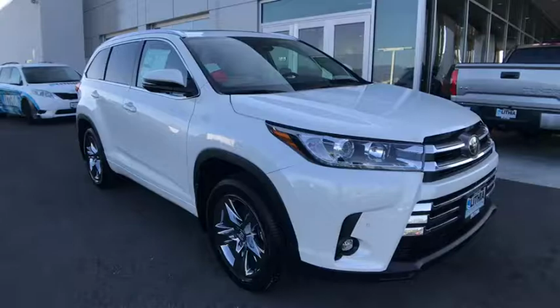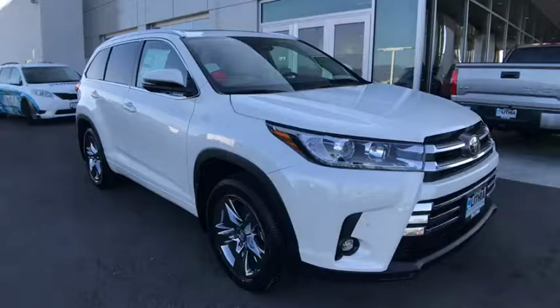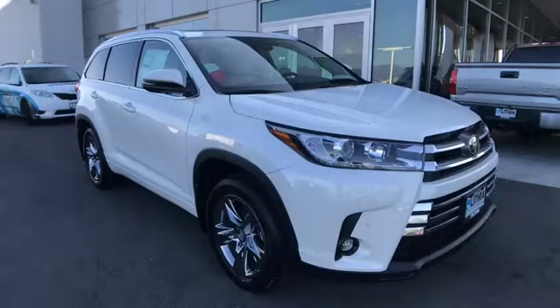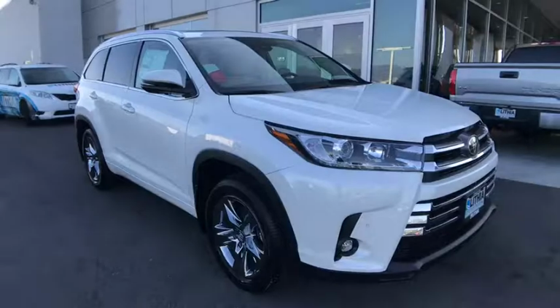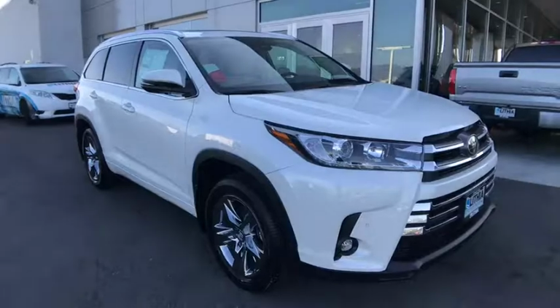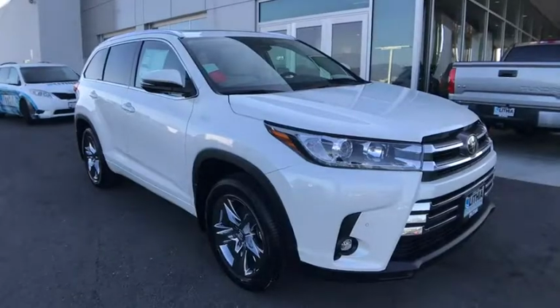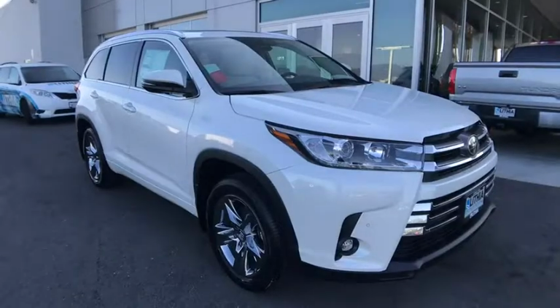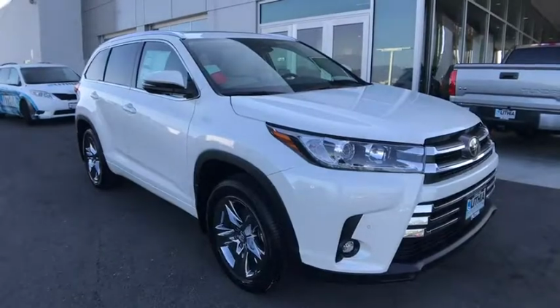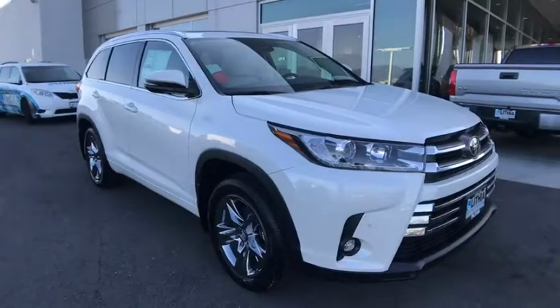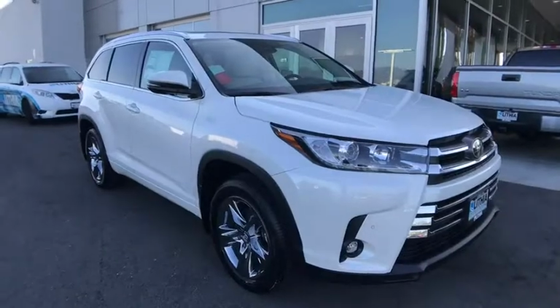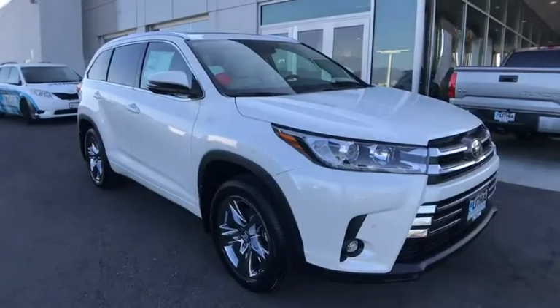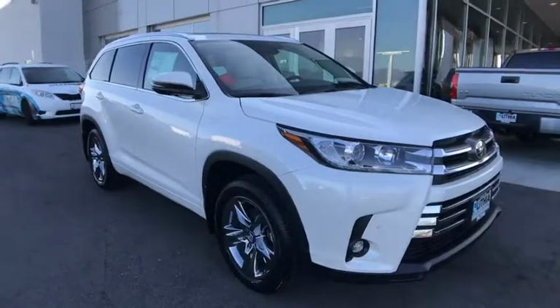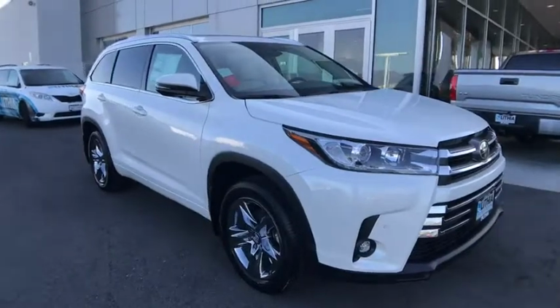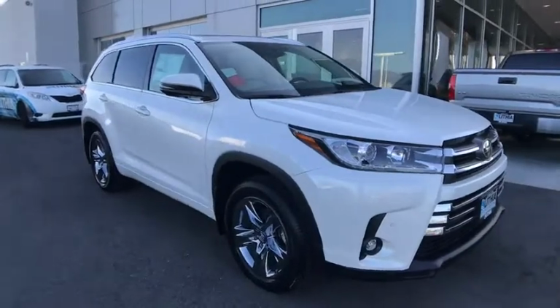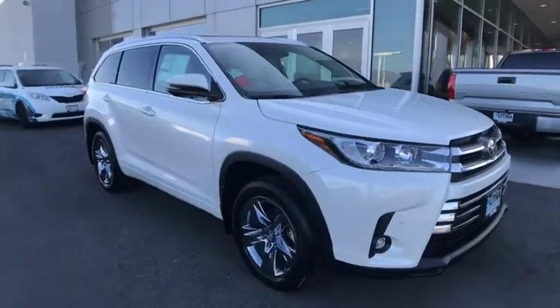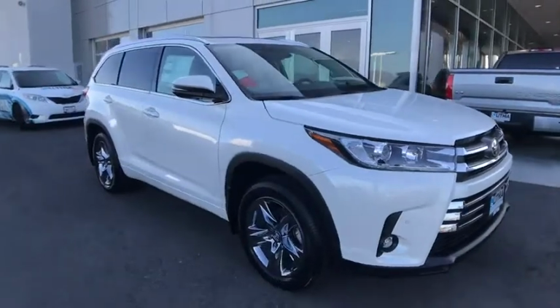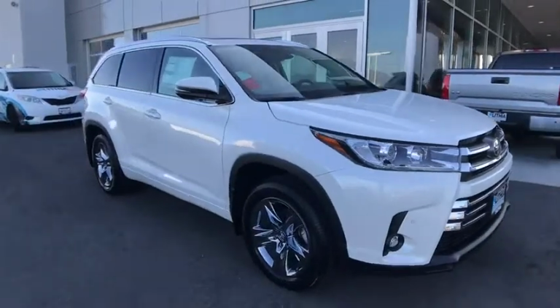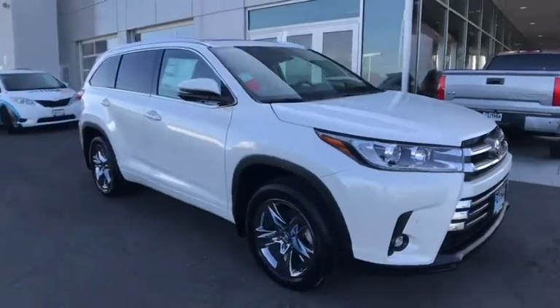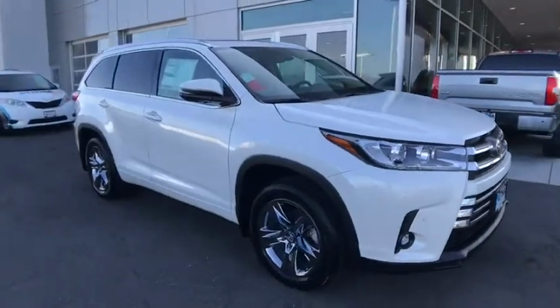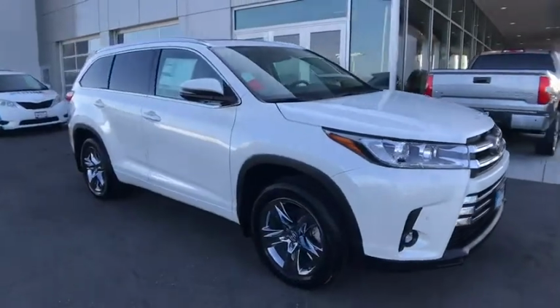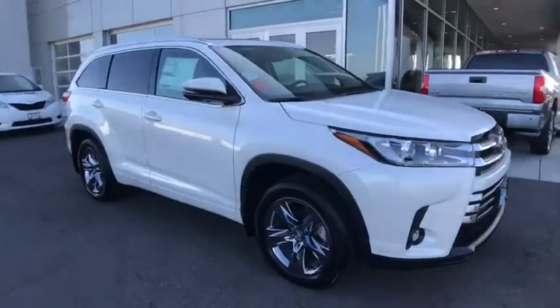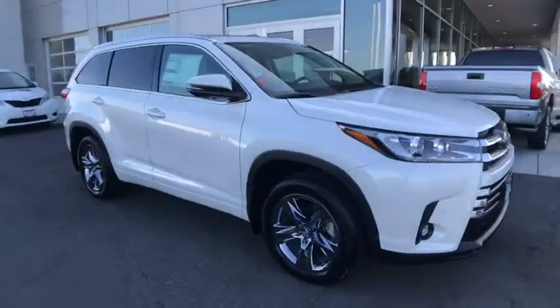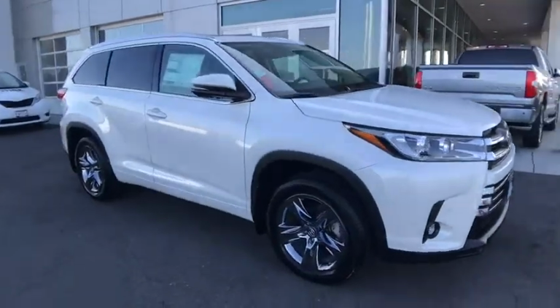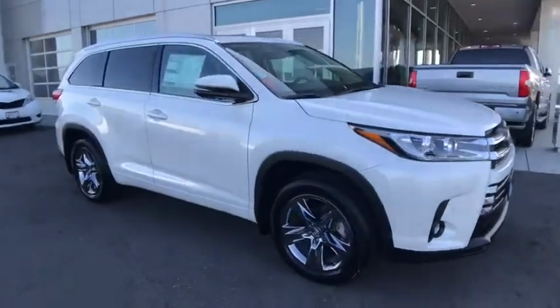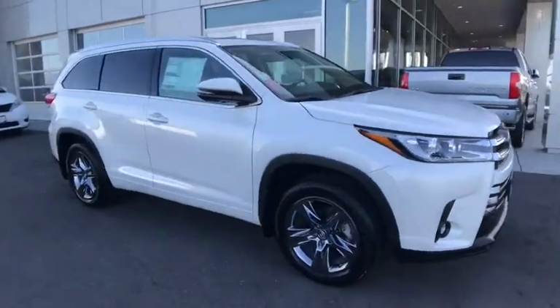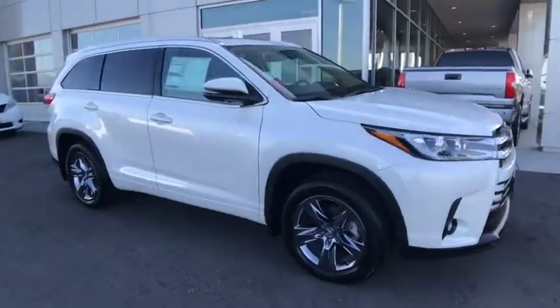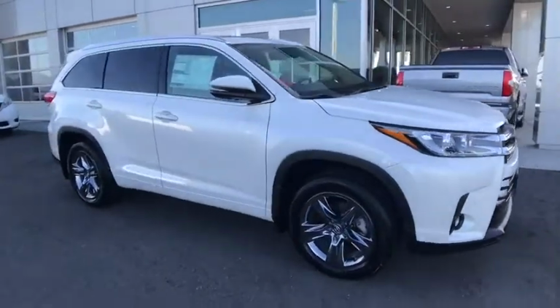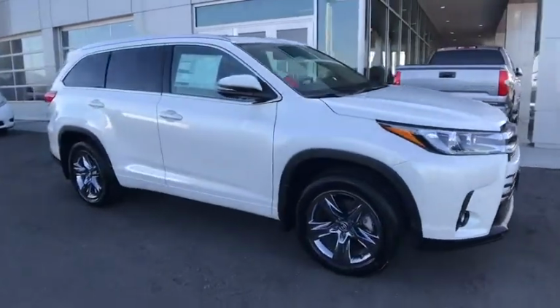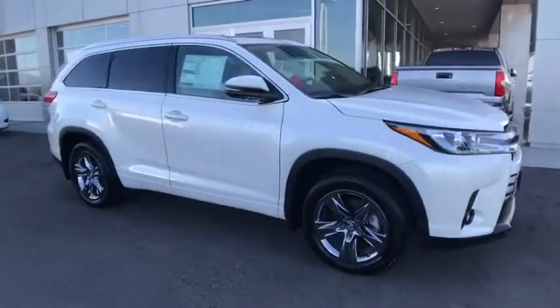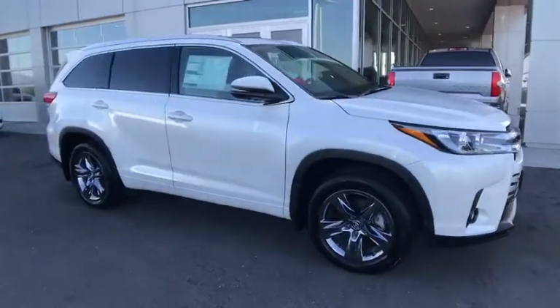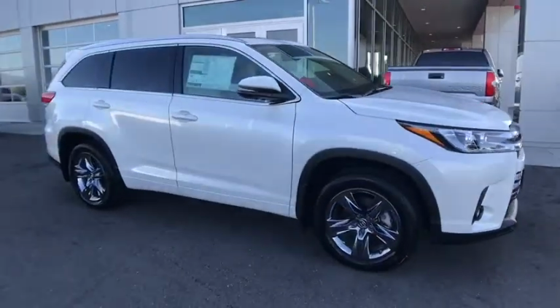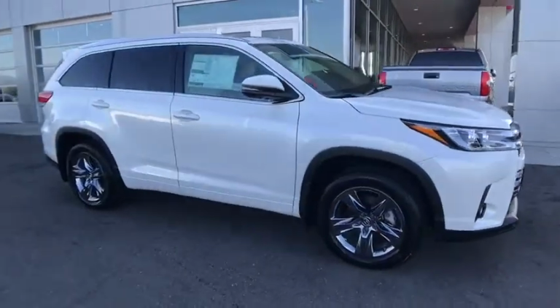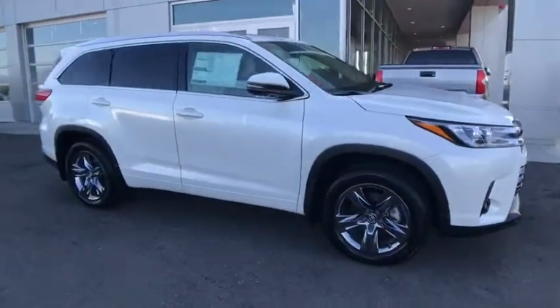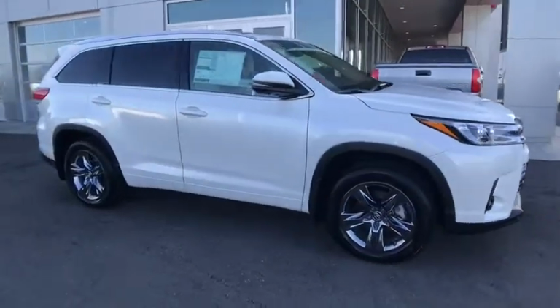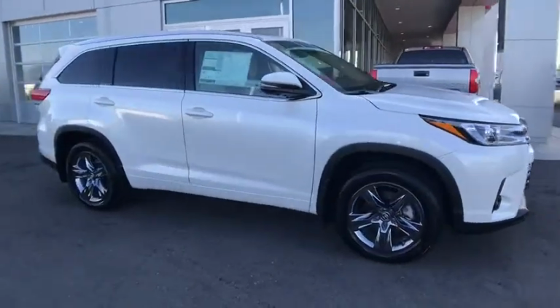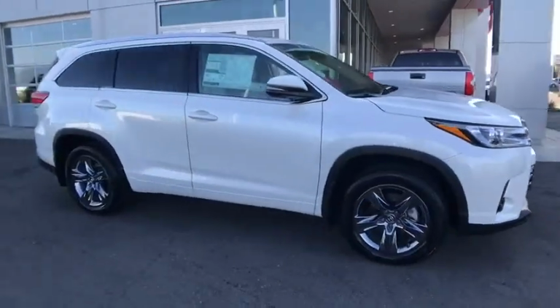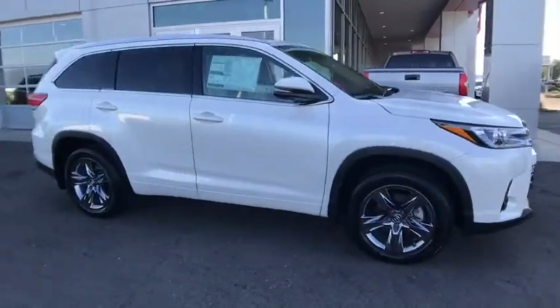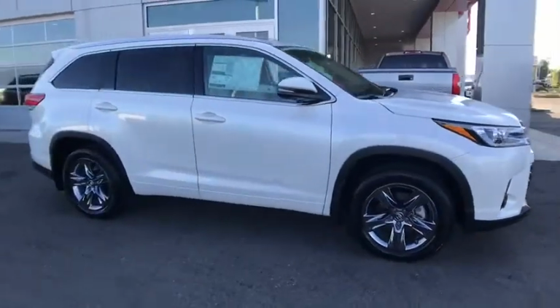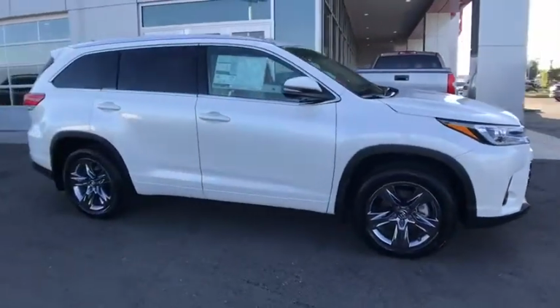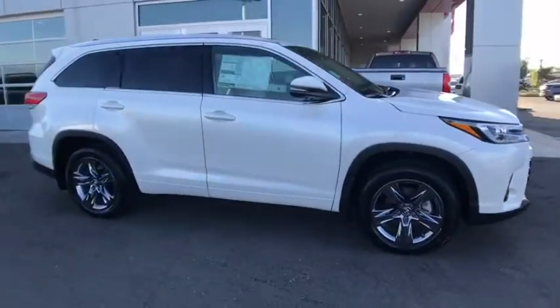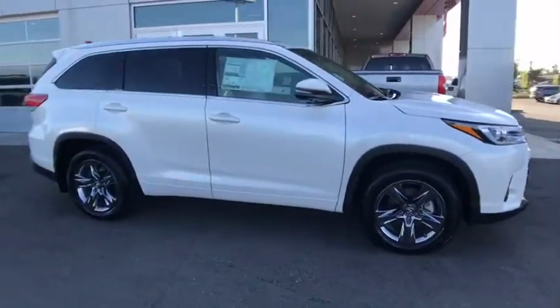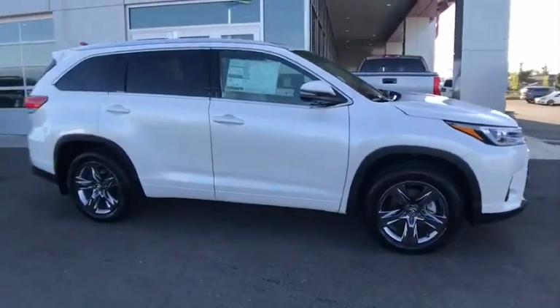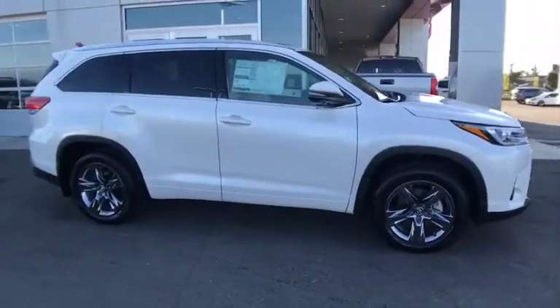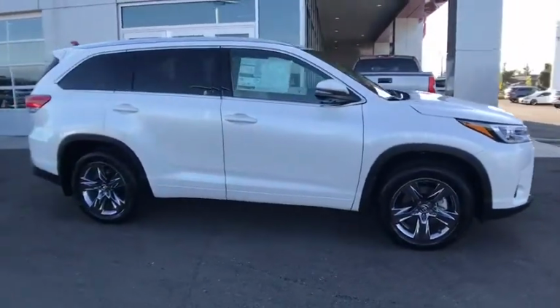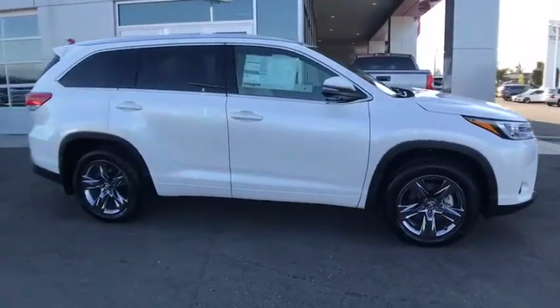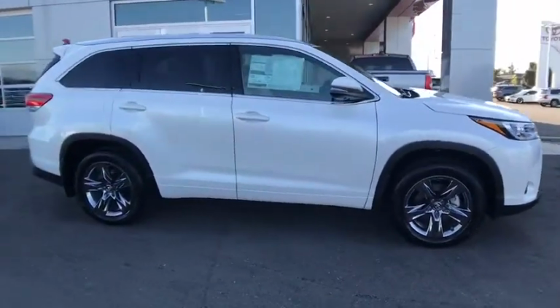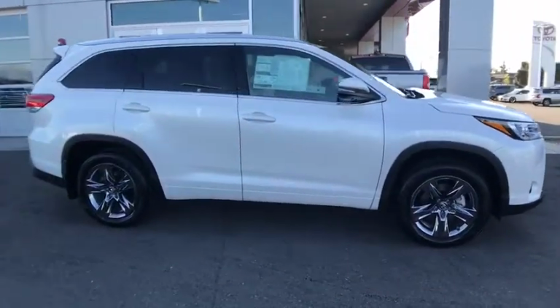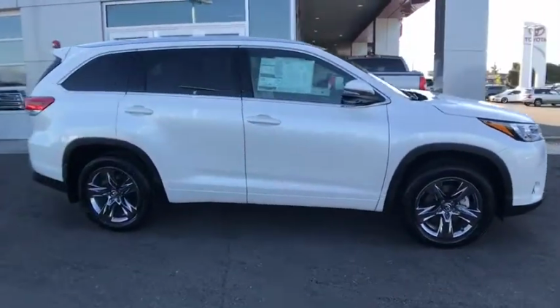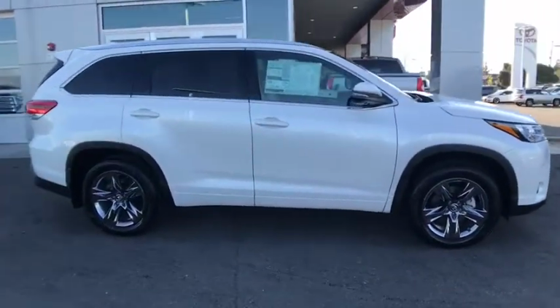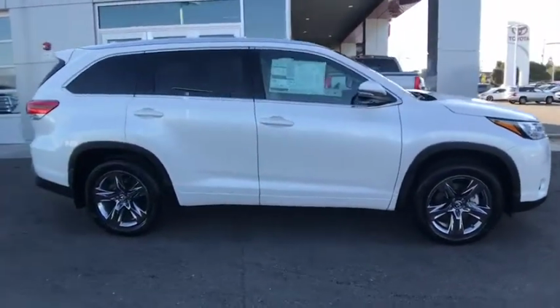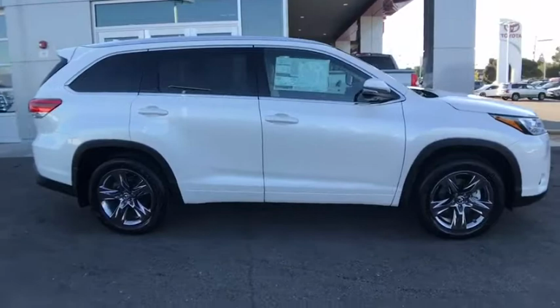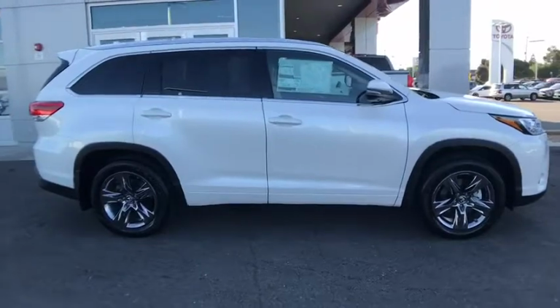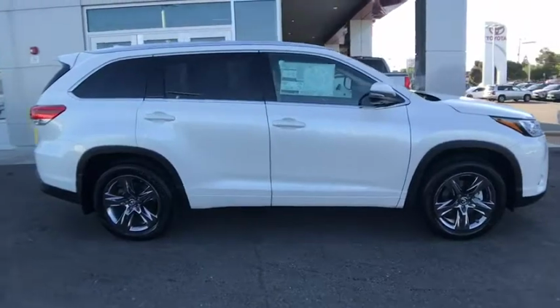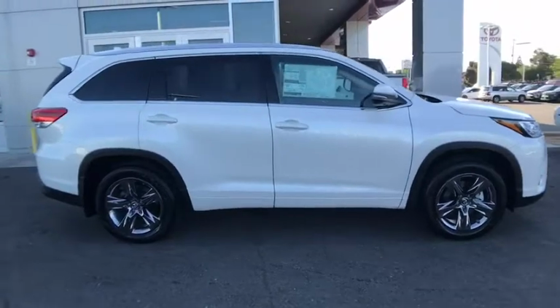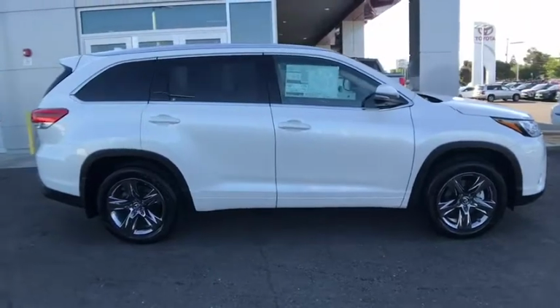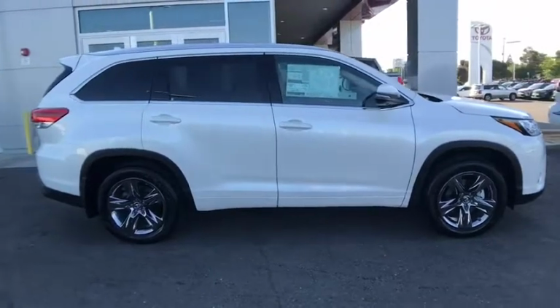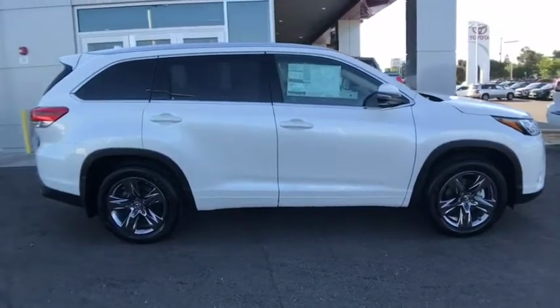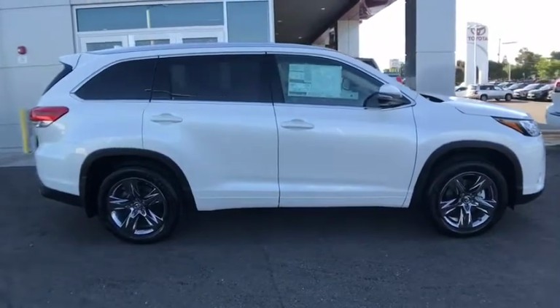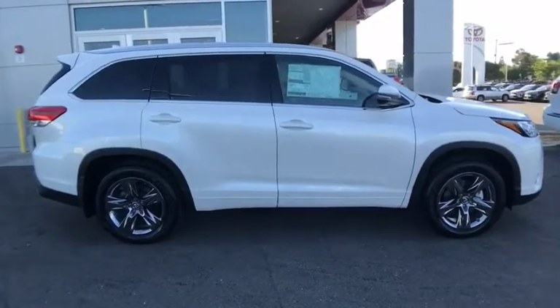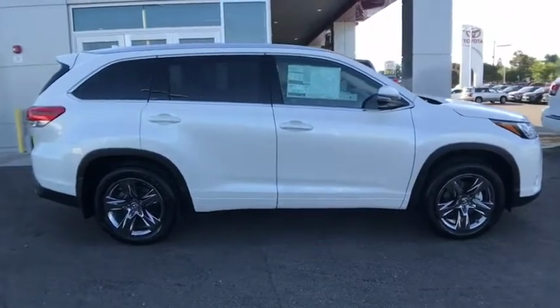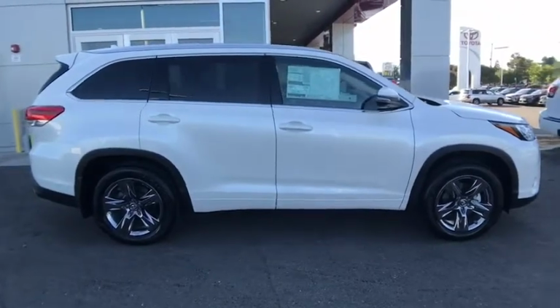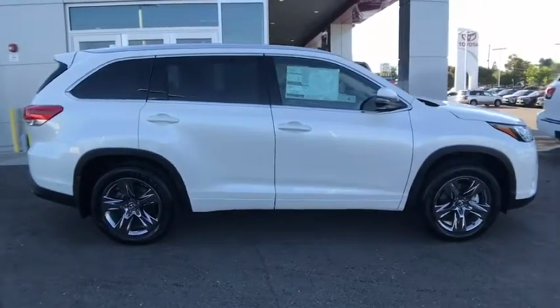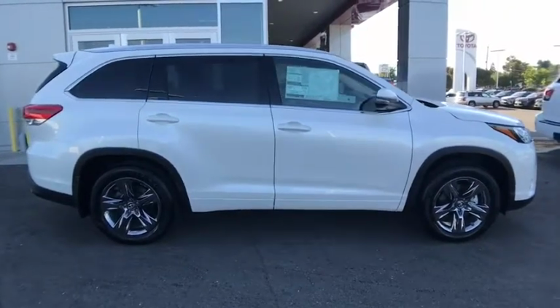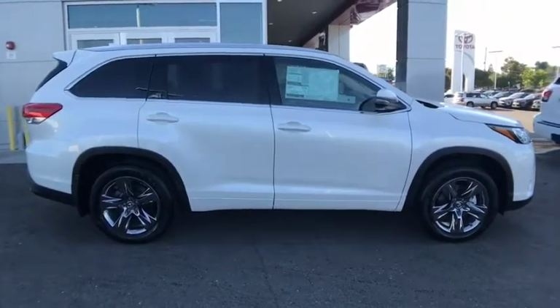Stop by and take a look at the 2019 Toyota Highlander. The Highlander is the SUV that's thought of everything.